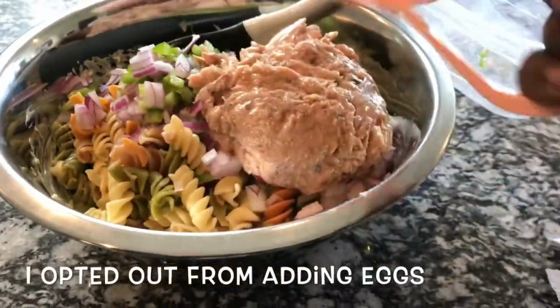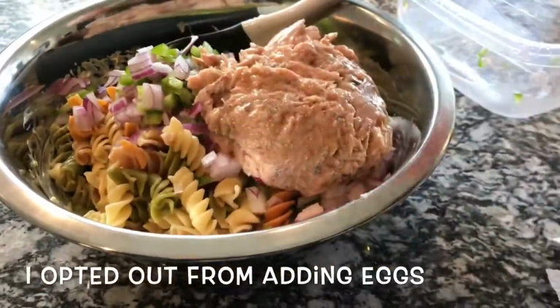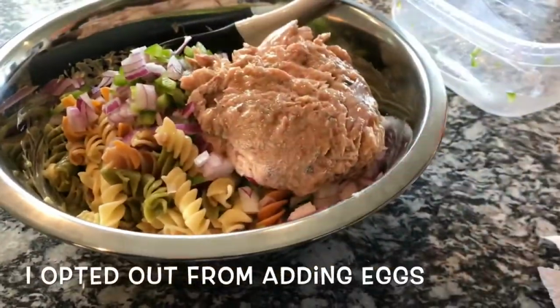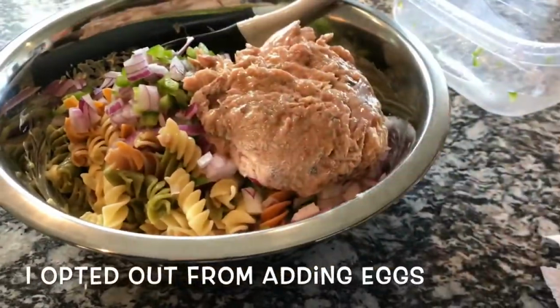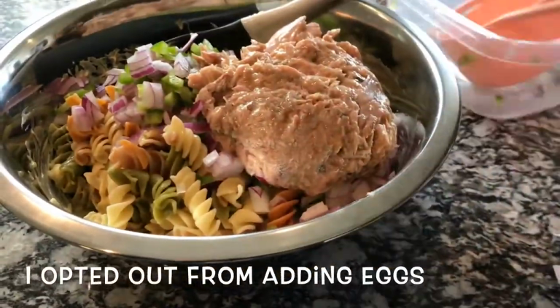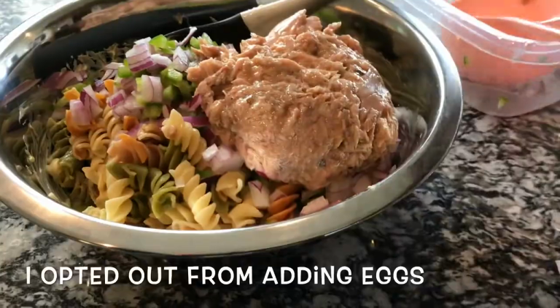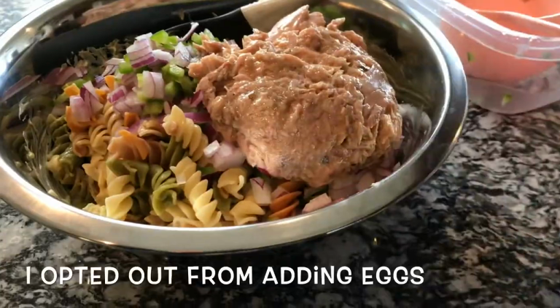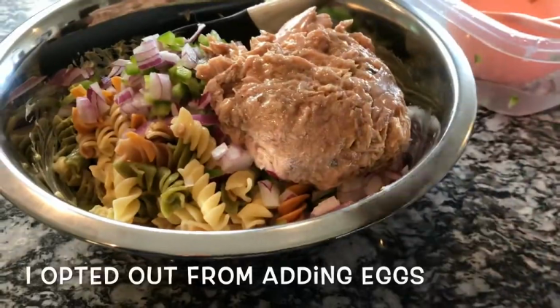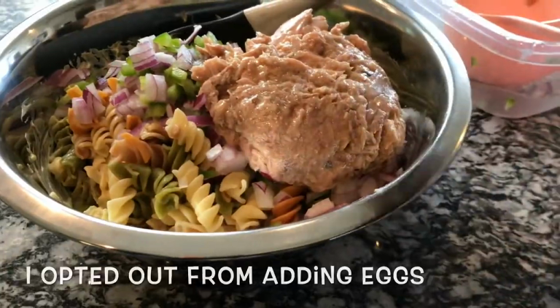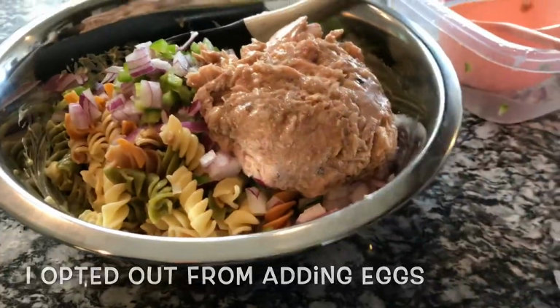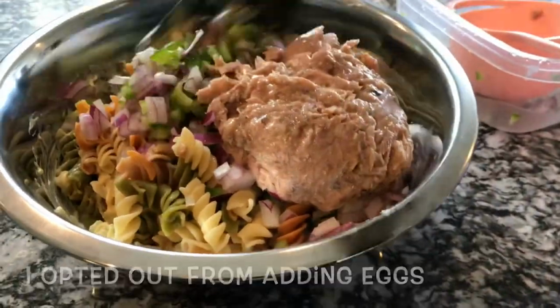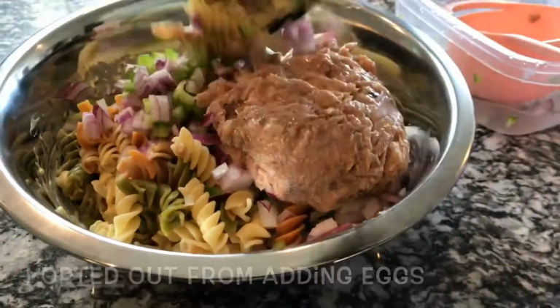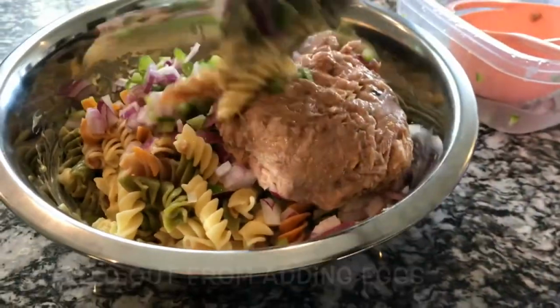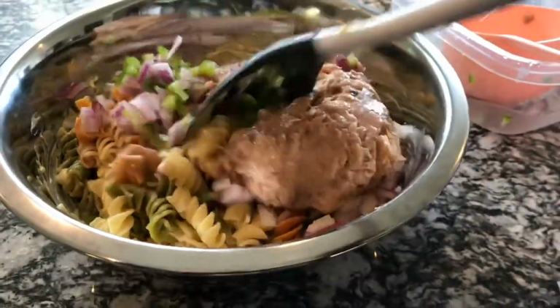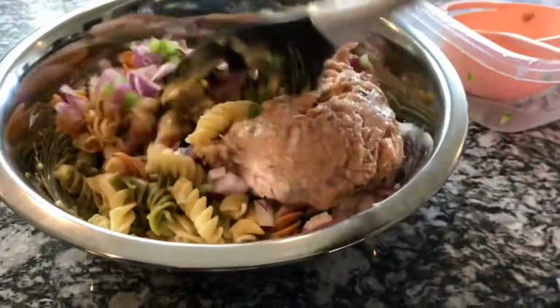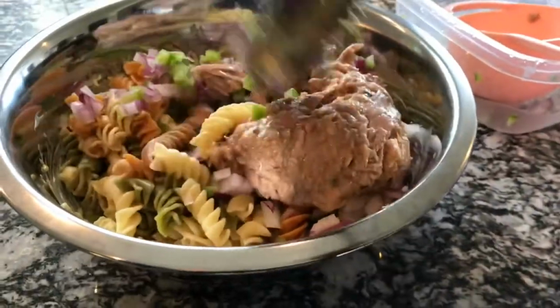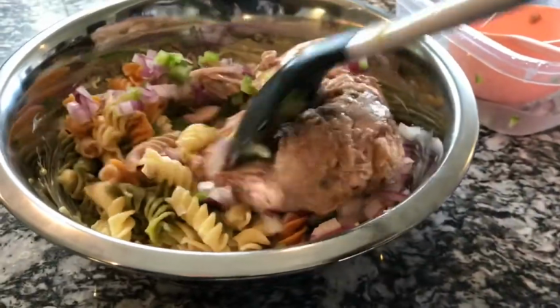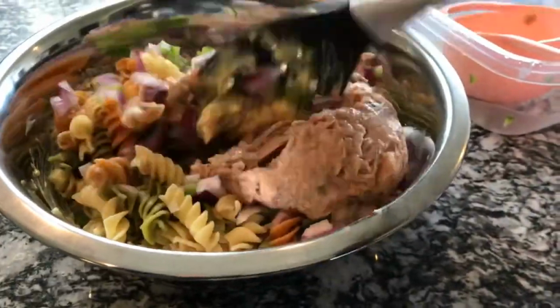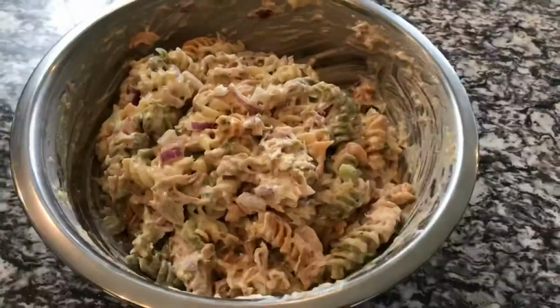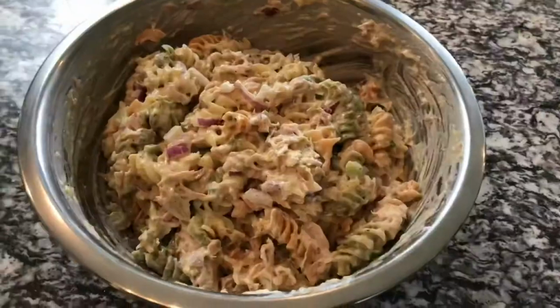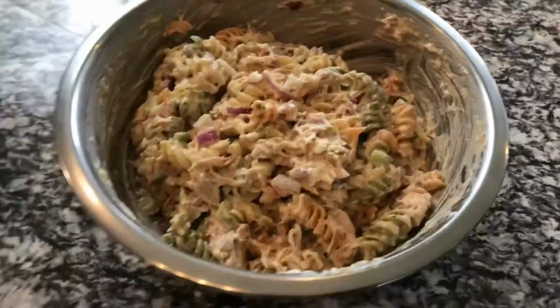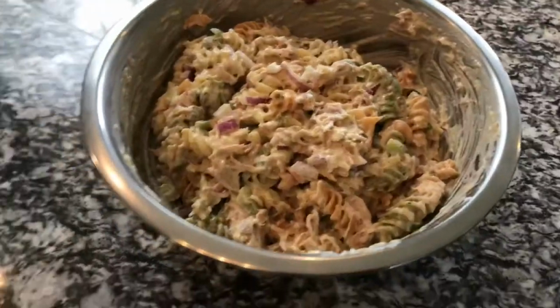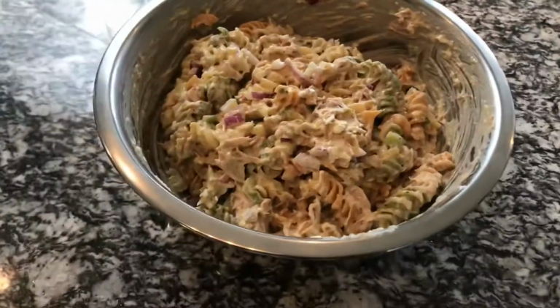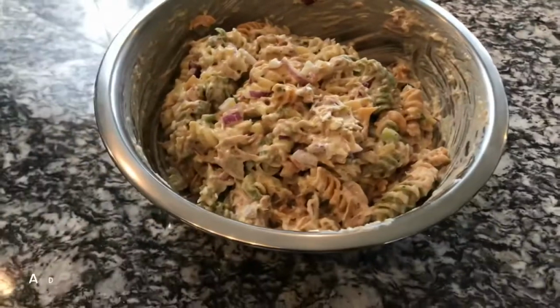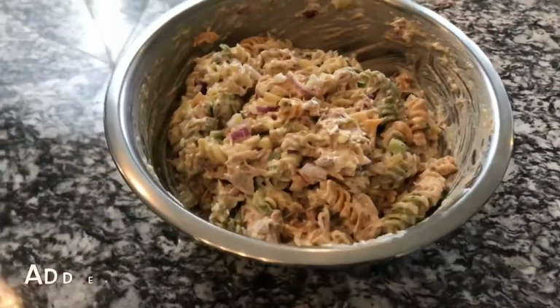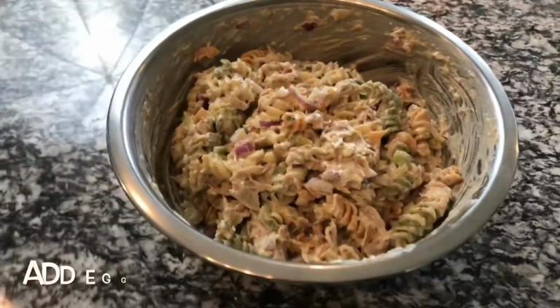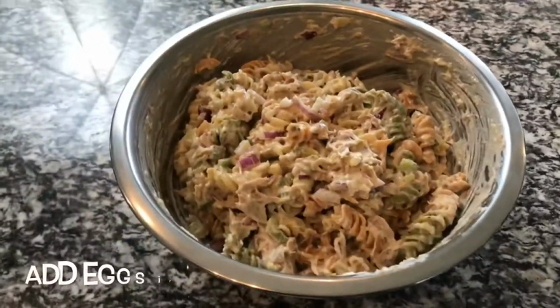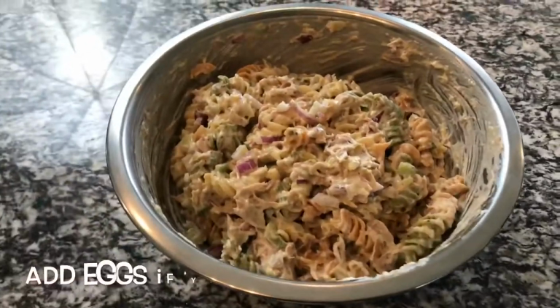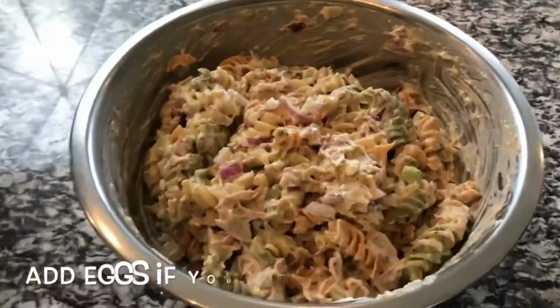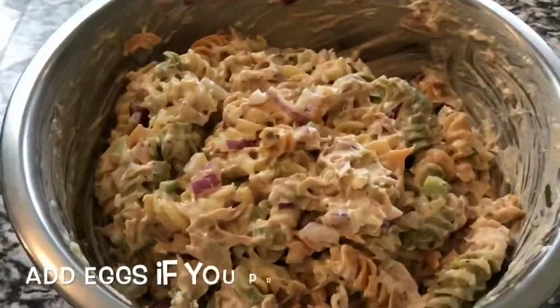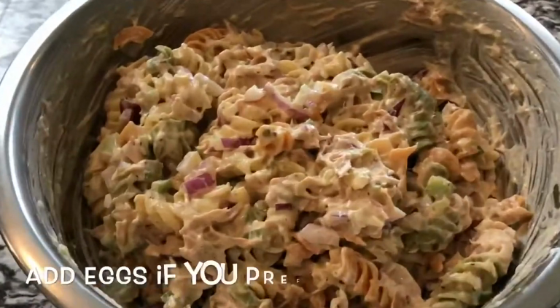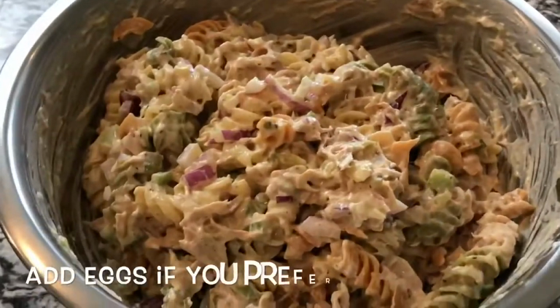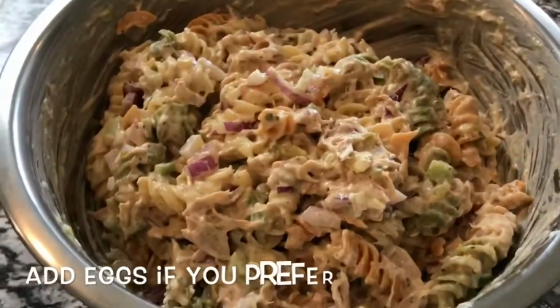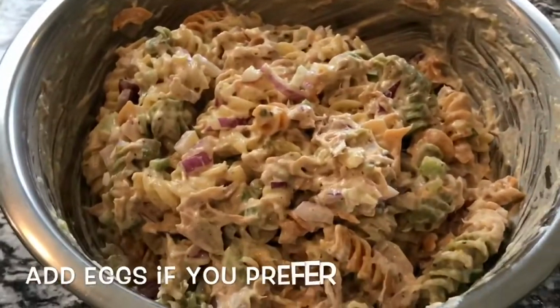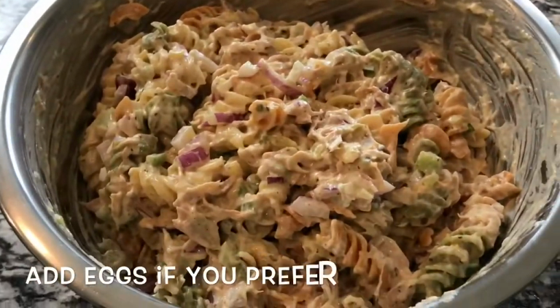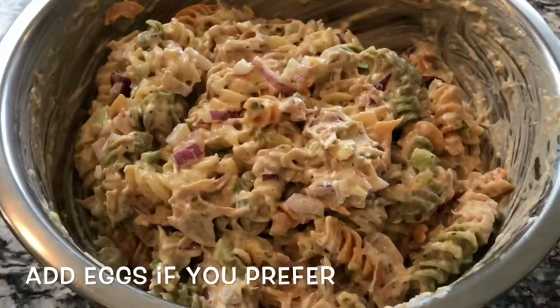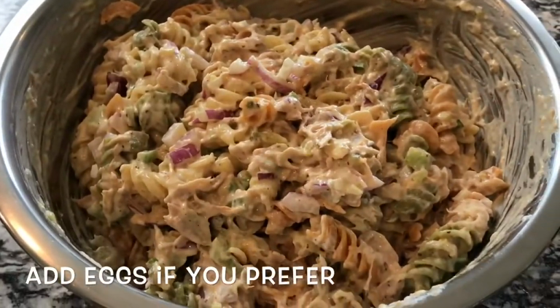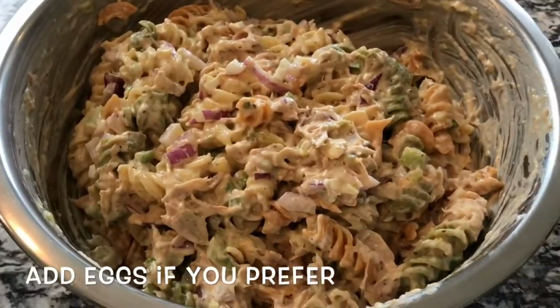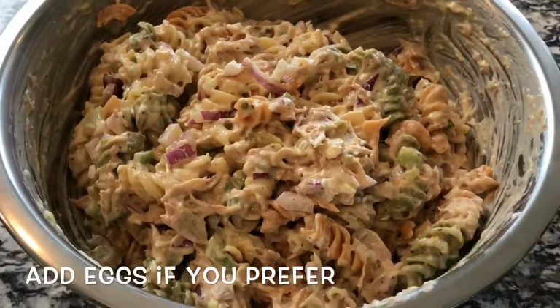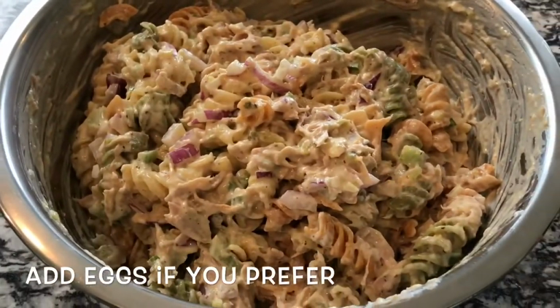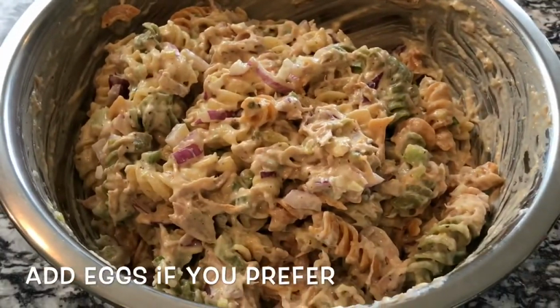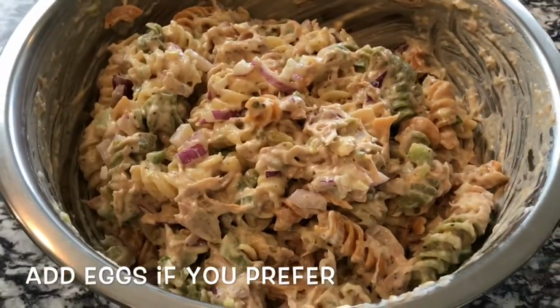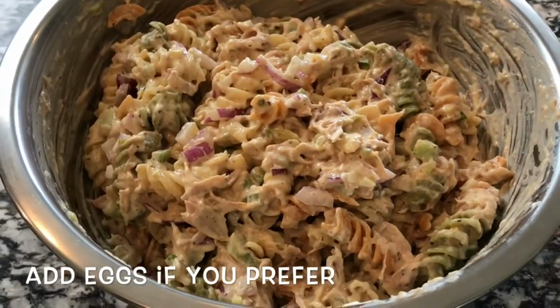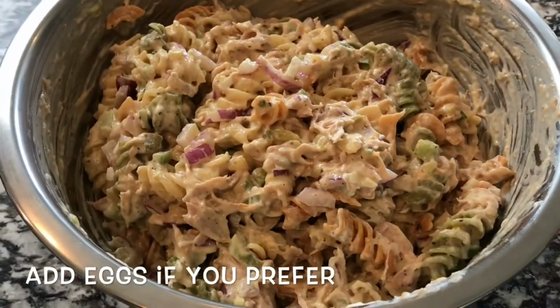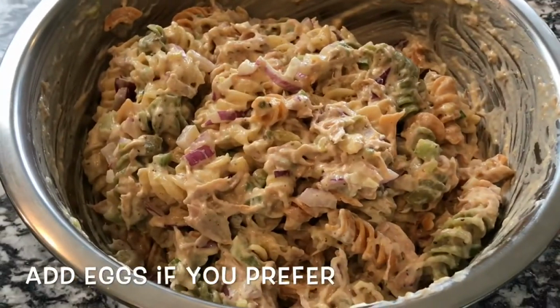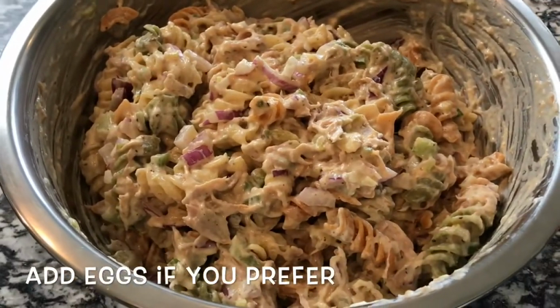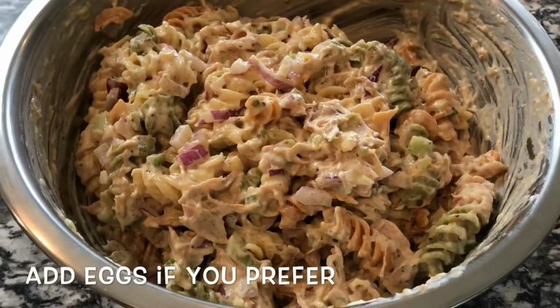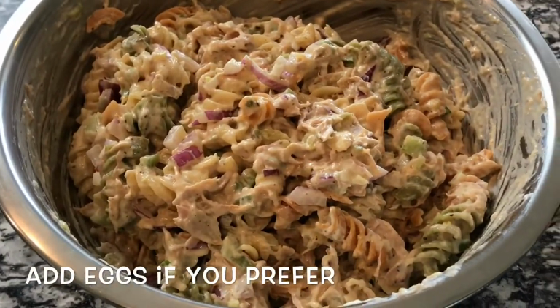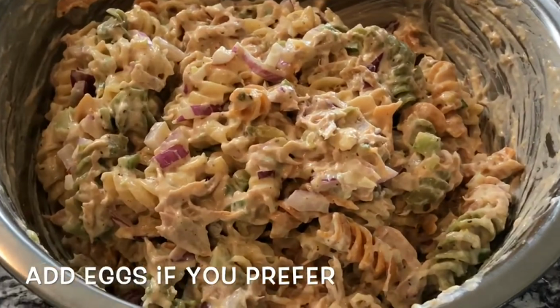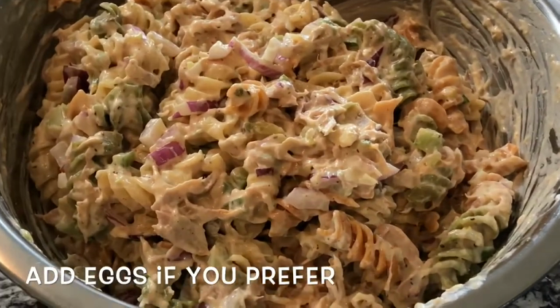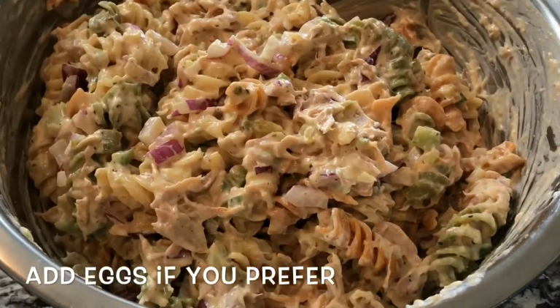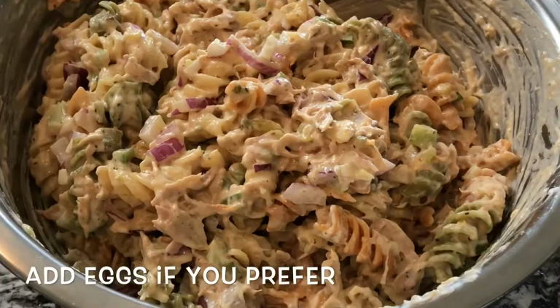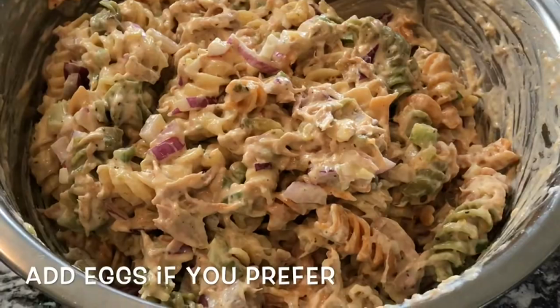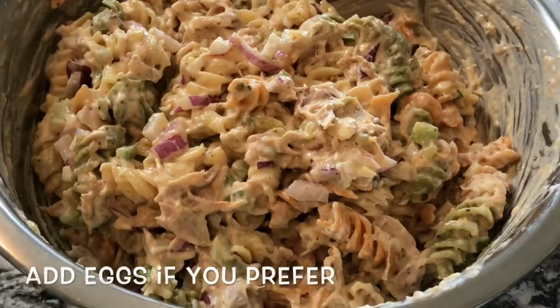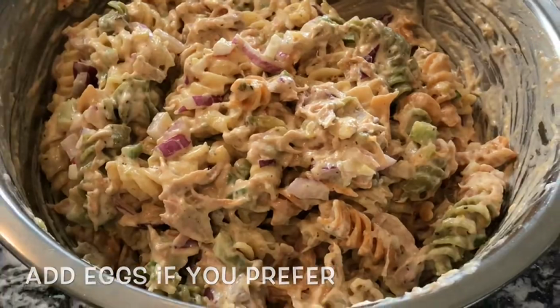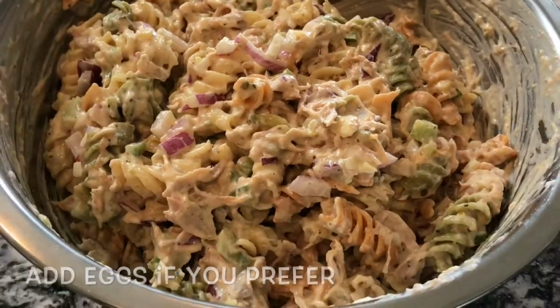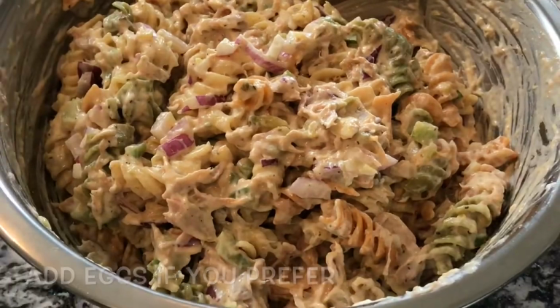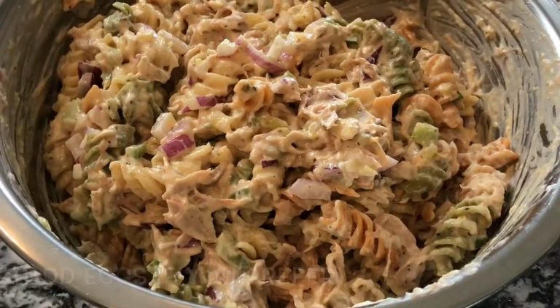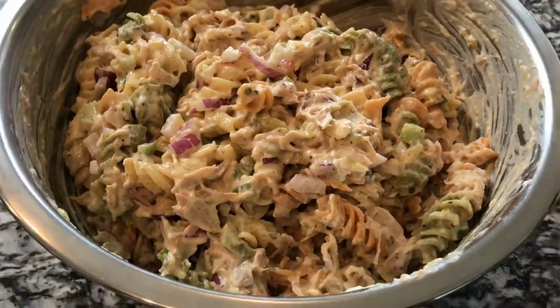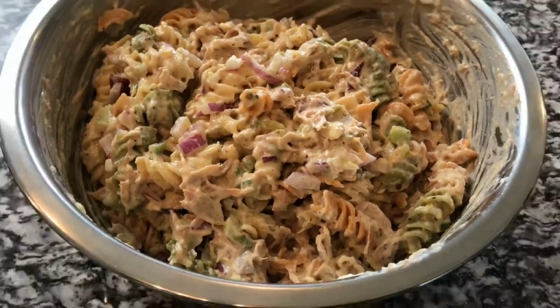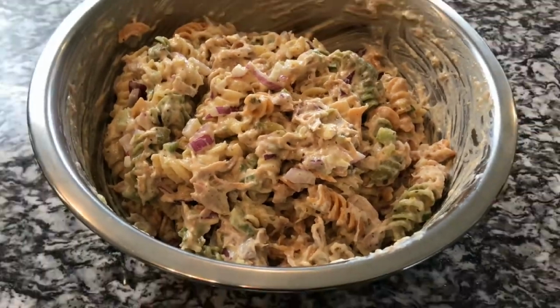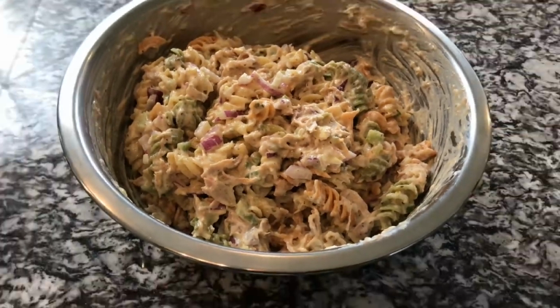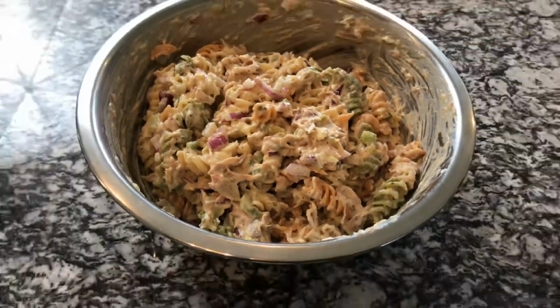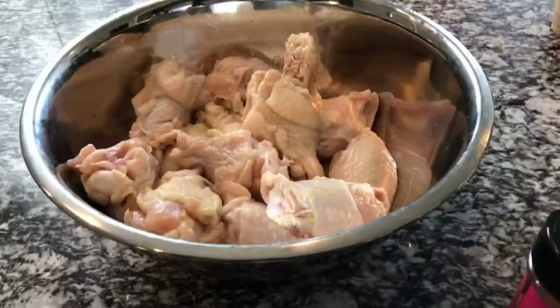Add your tuna, mix this up, and this is what you get. So beautiful, so pretty. Ready to go. Pop it in the refrigerator.